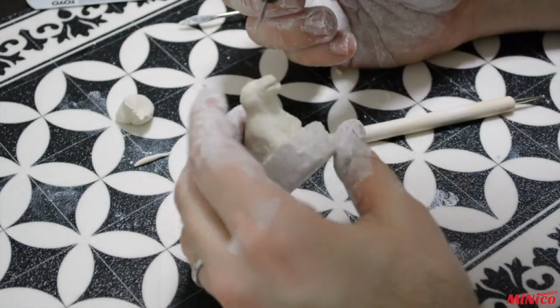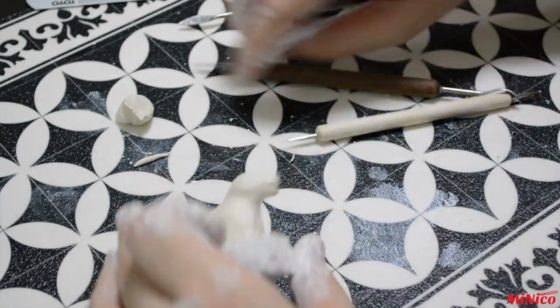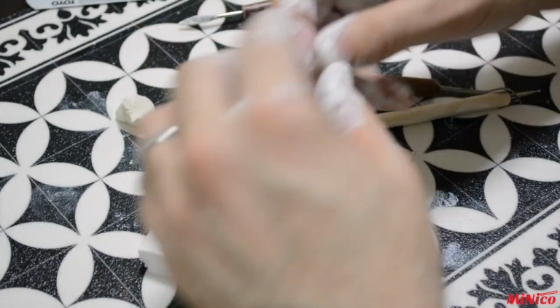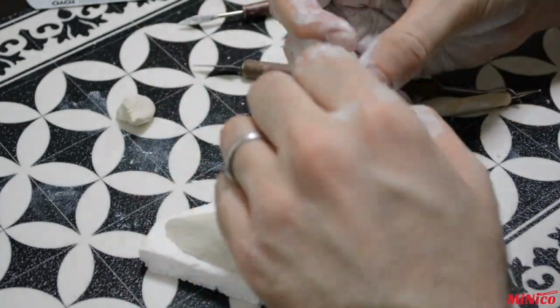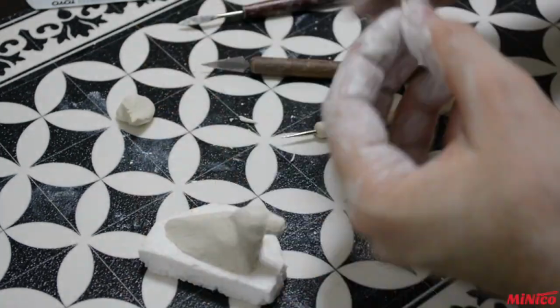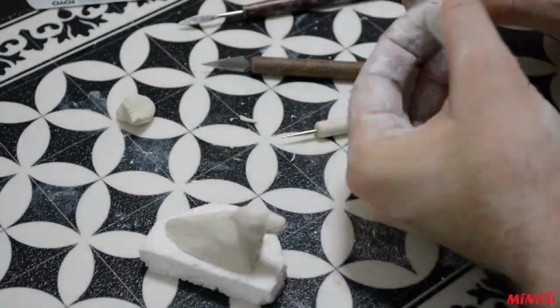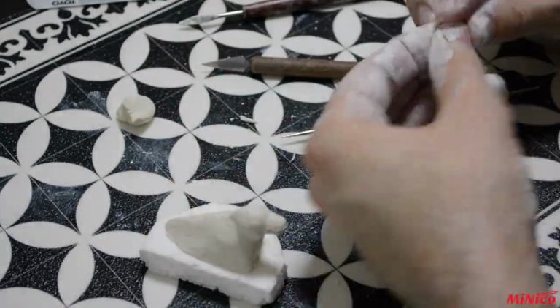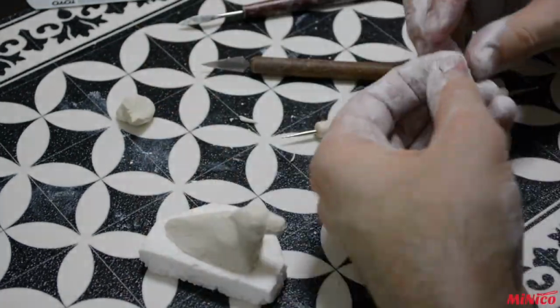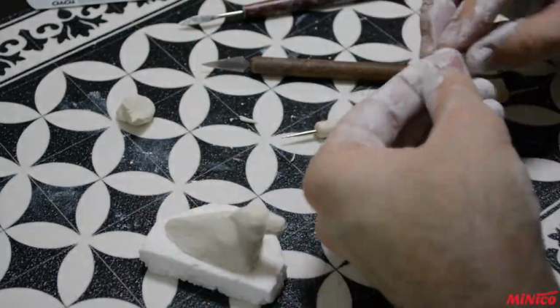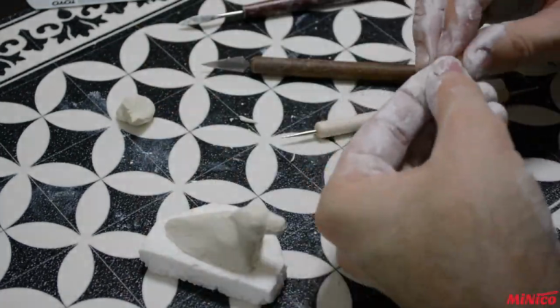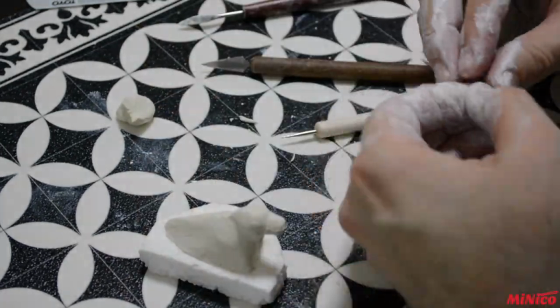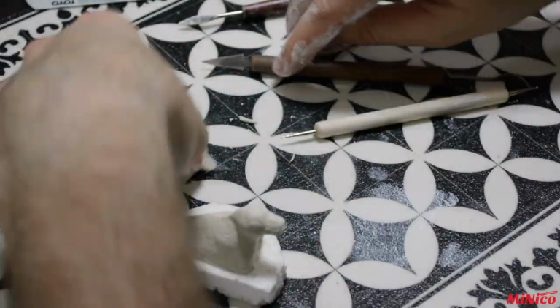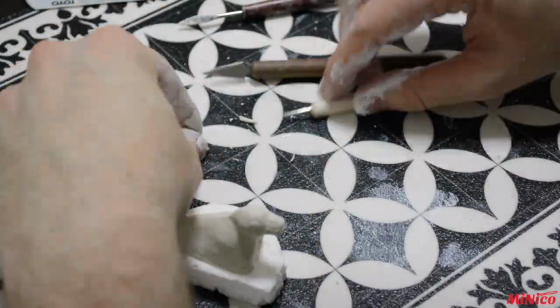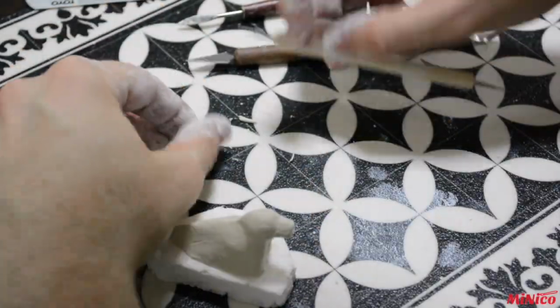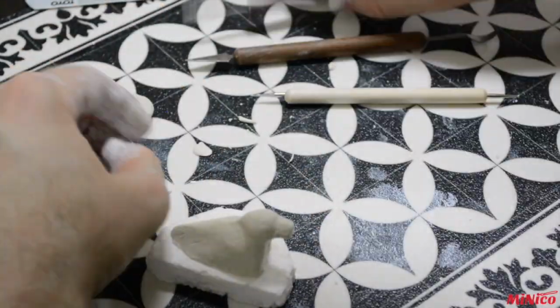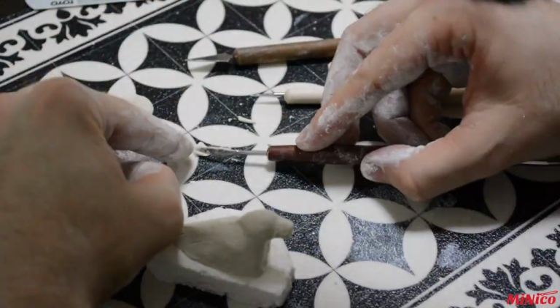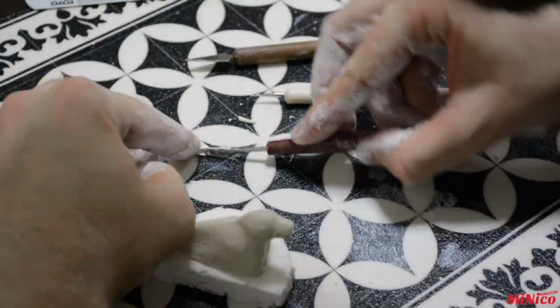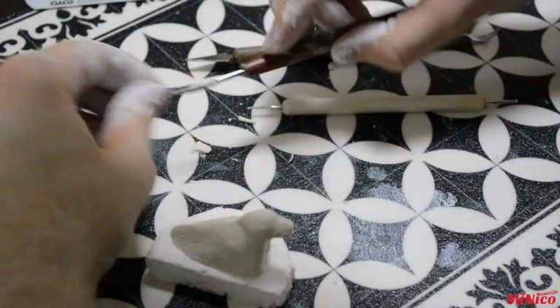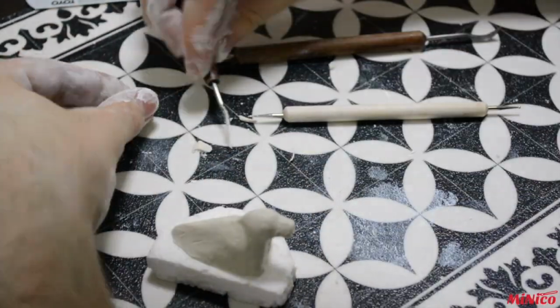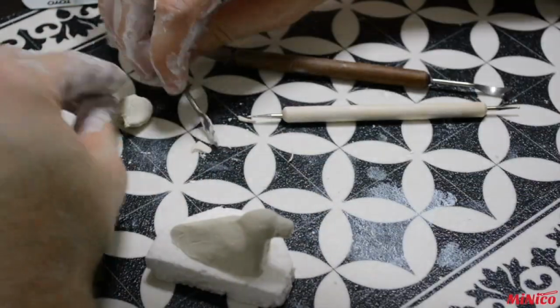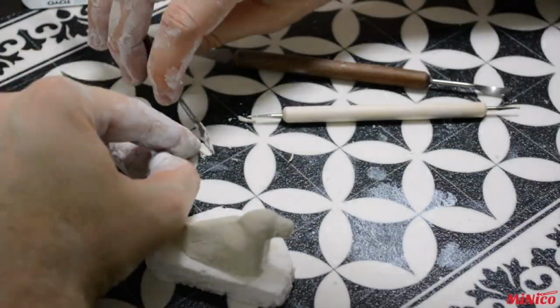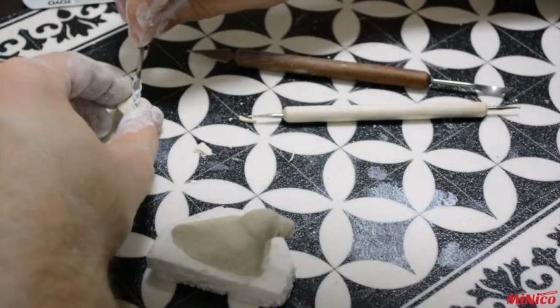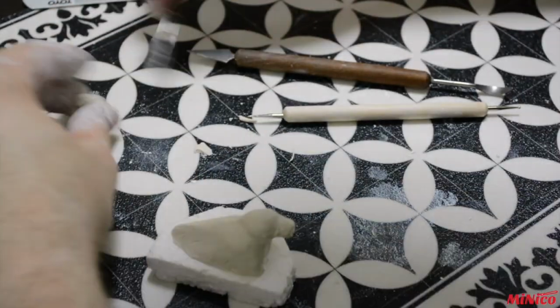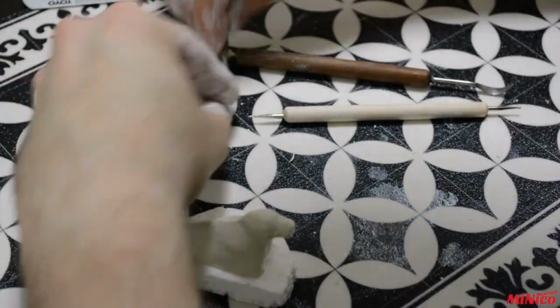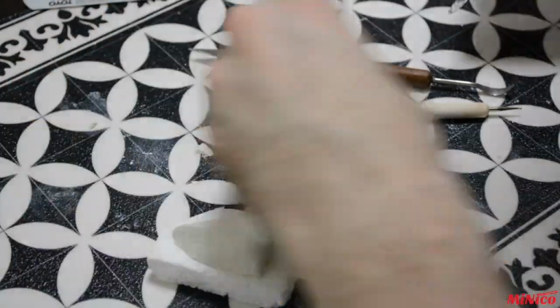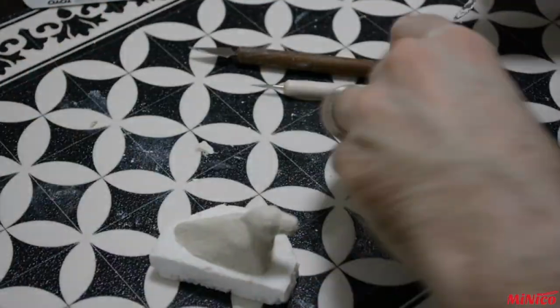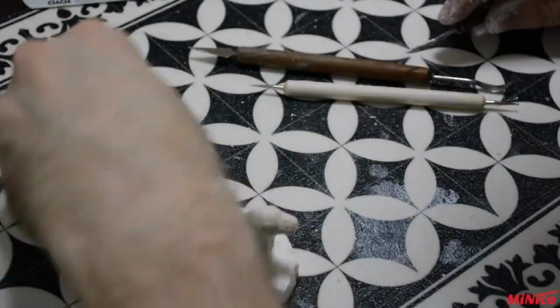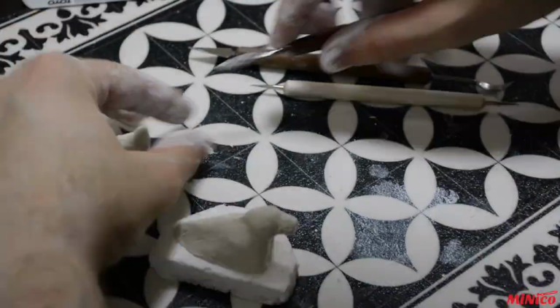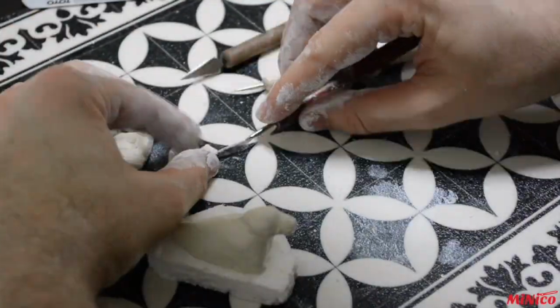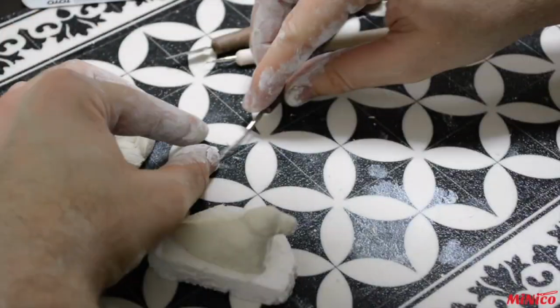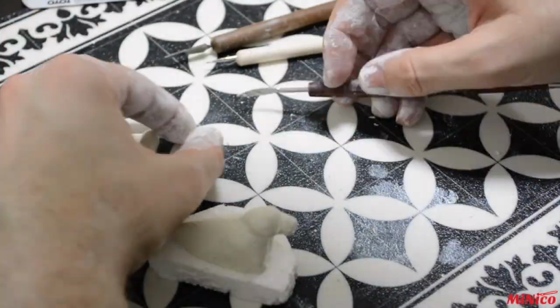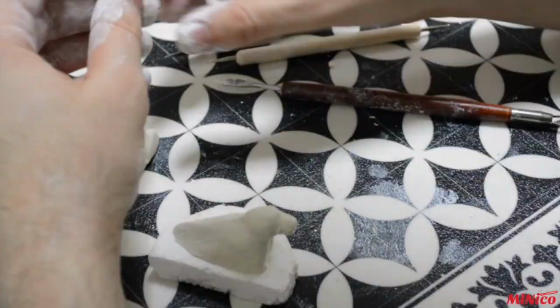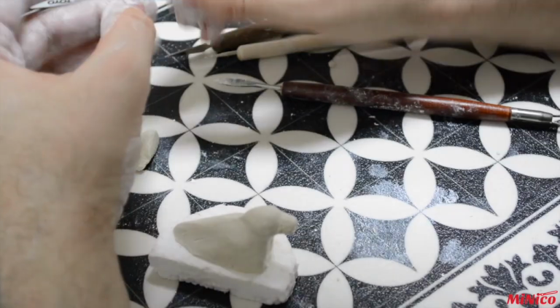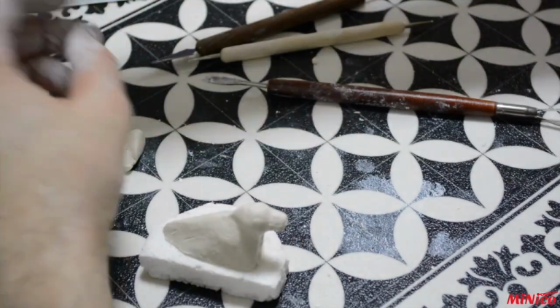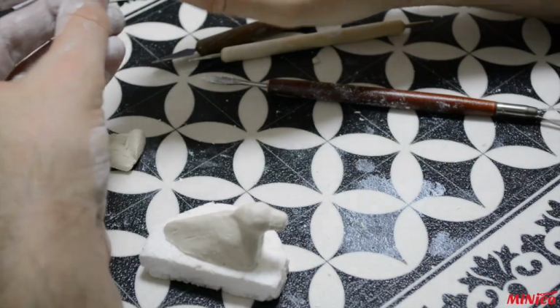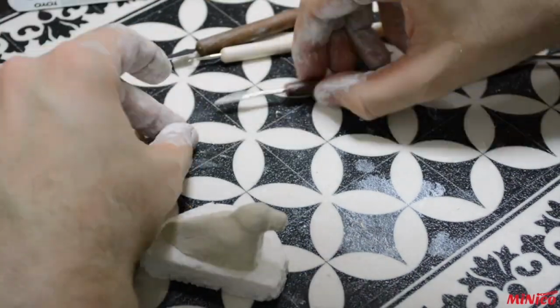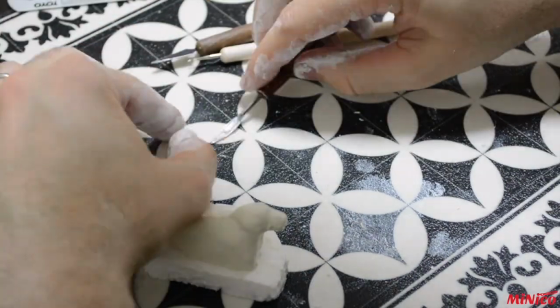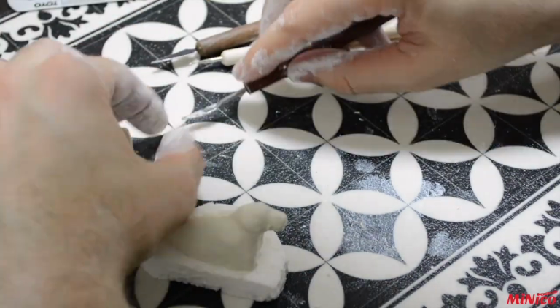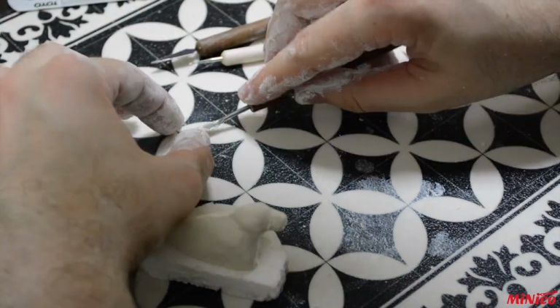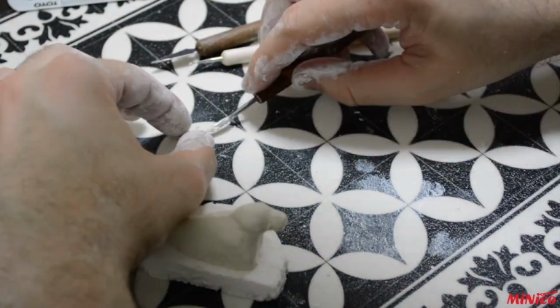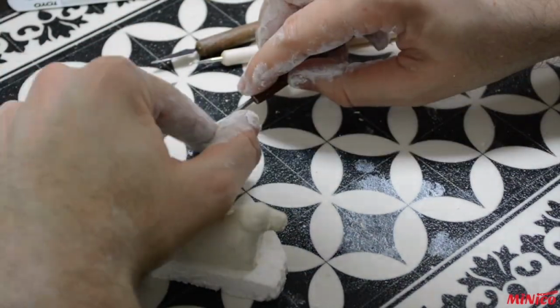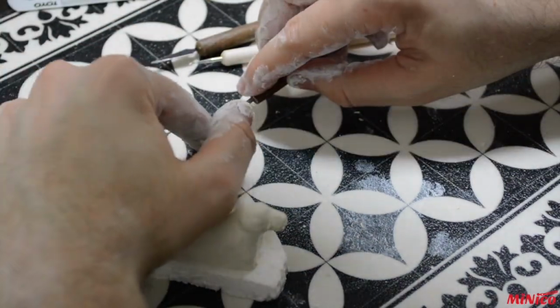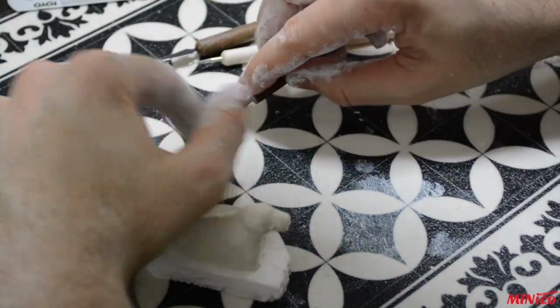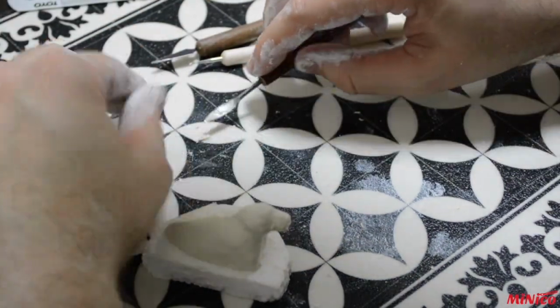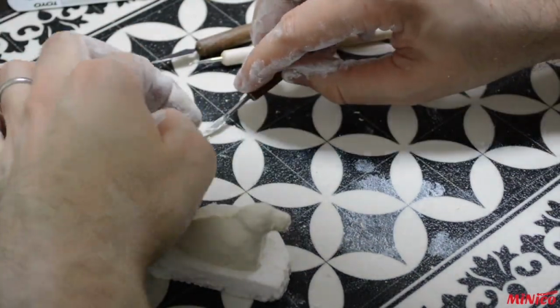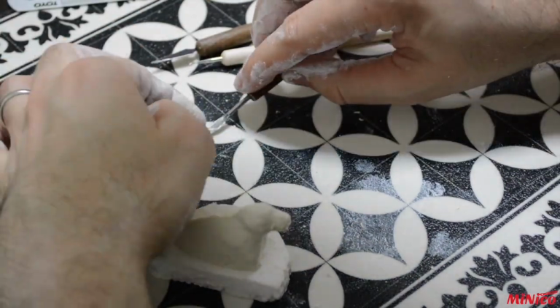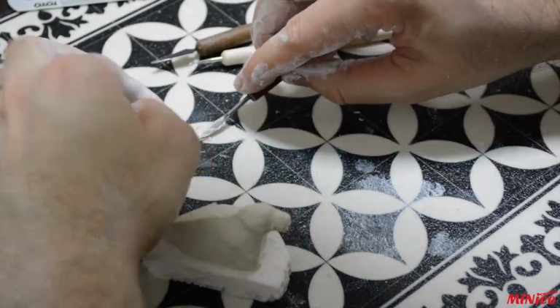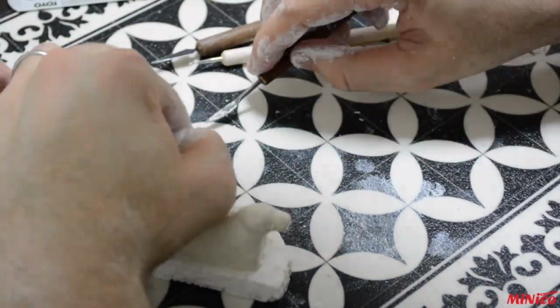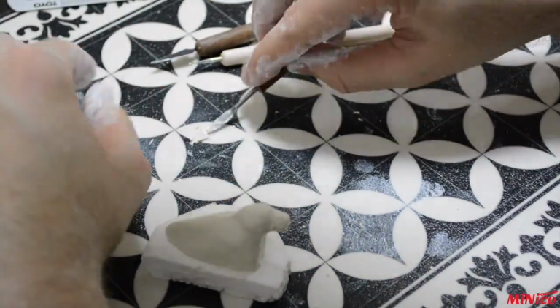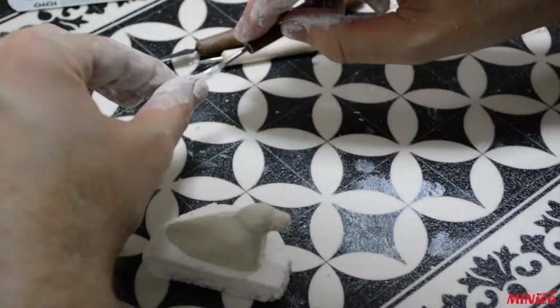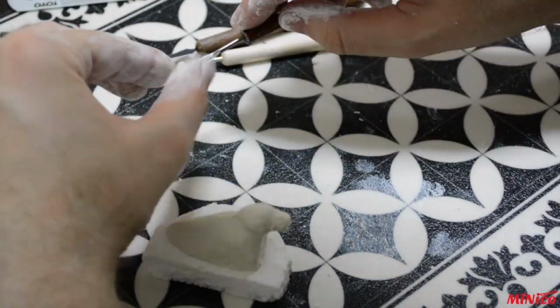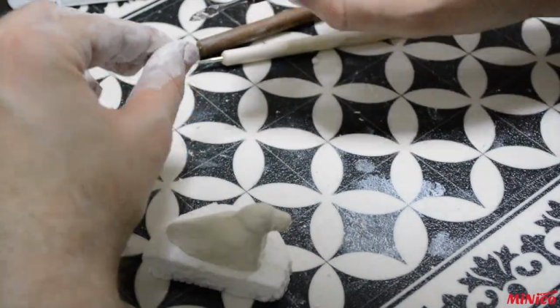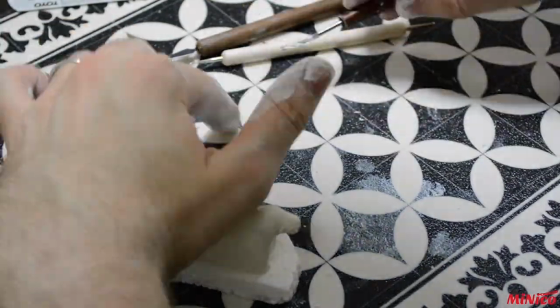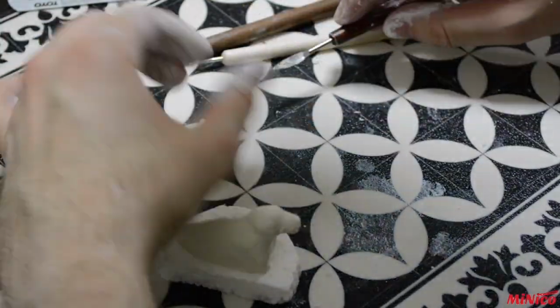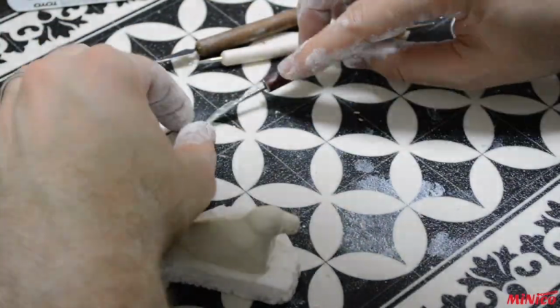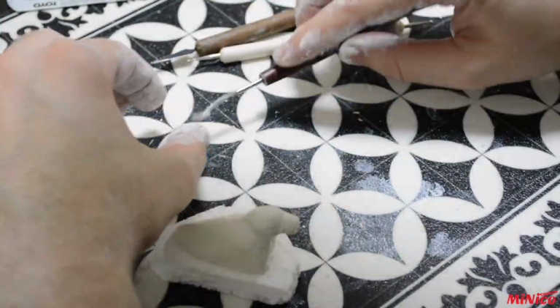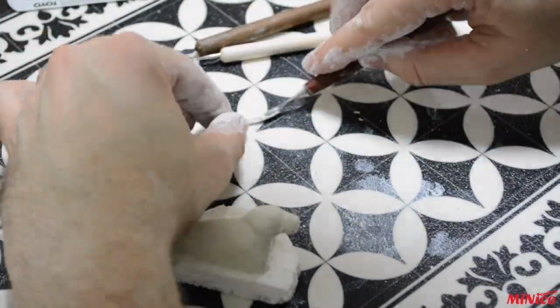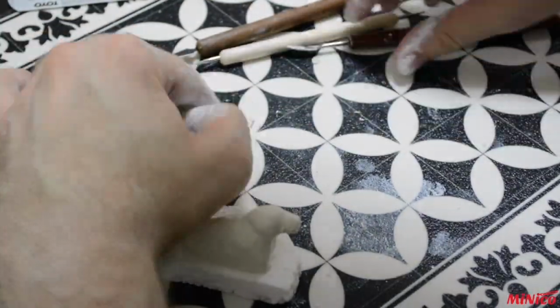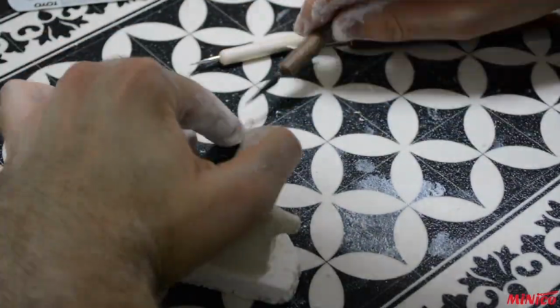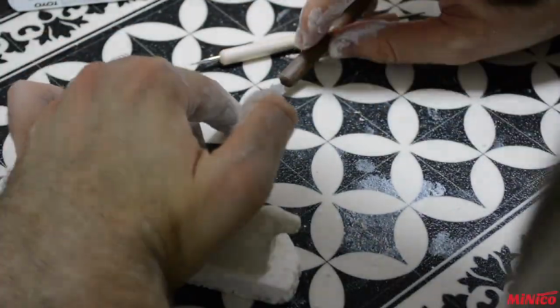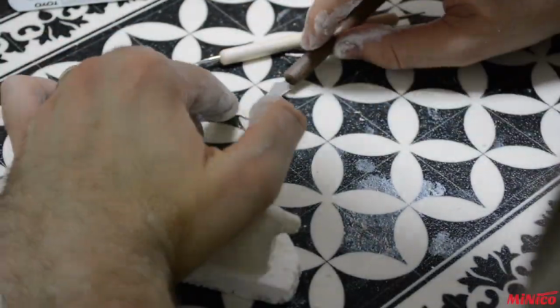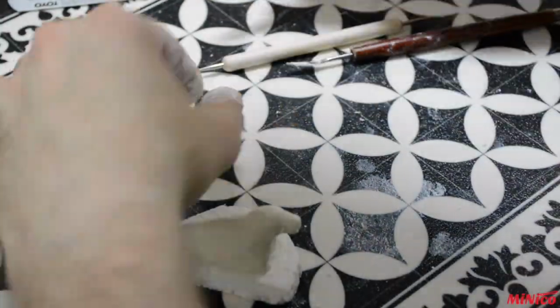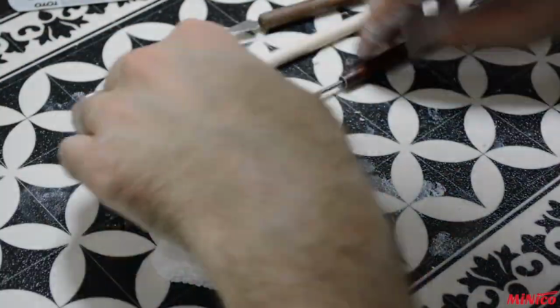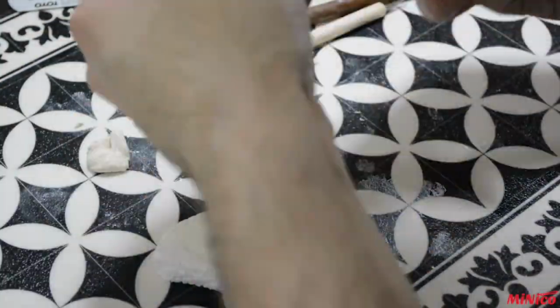Here I take a small amount of clay to form a tongue. This will then be gently pressed into position.